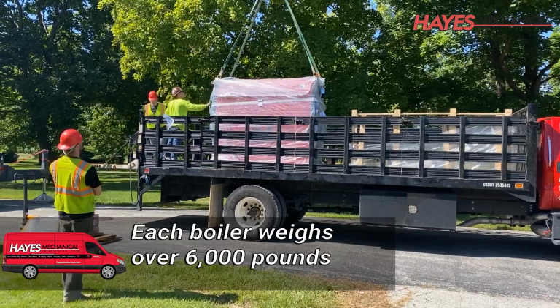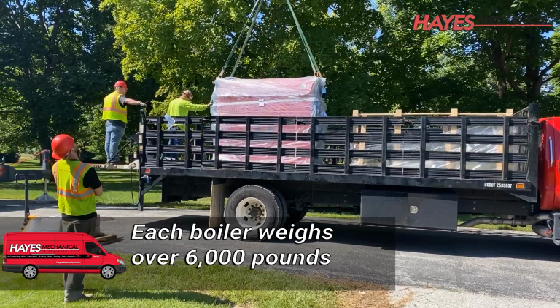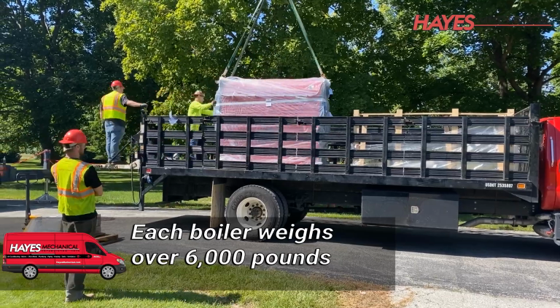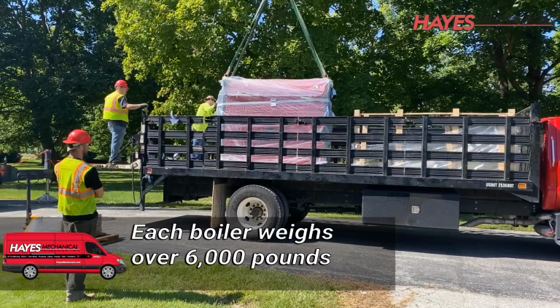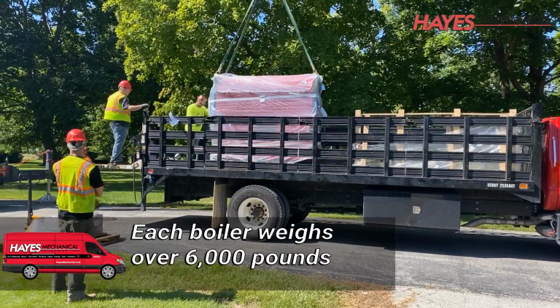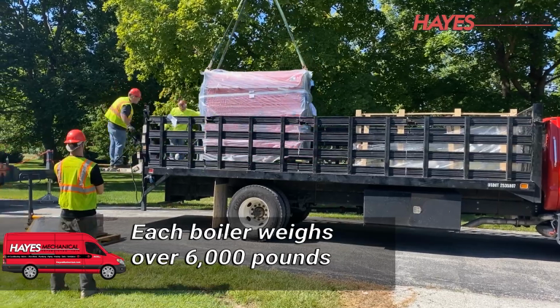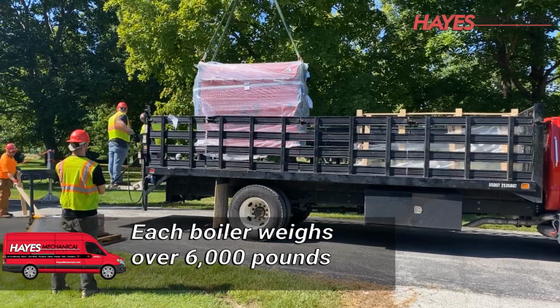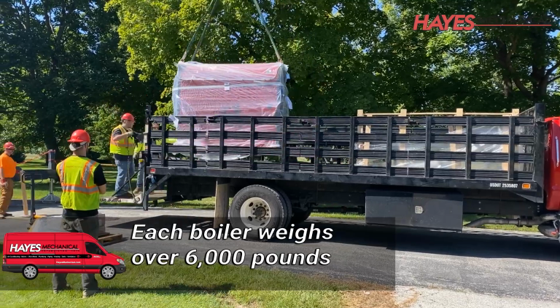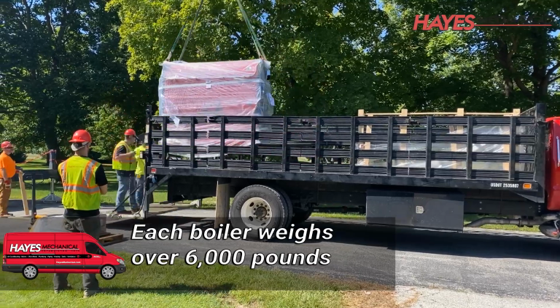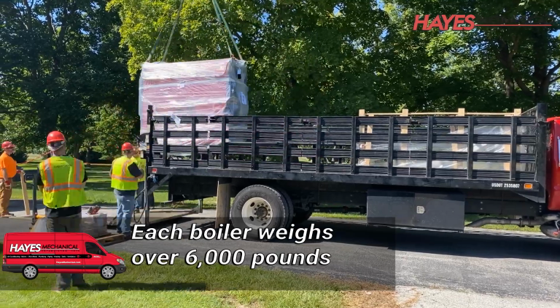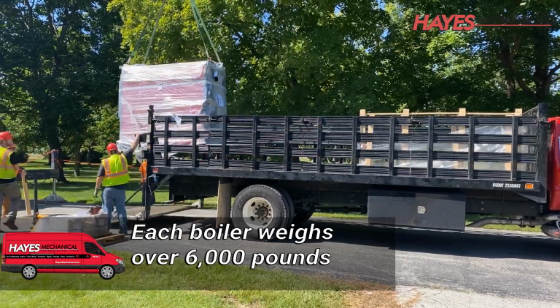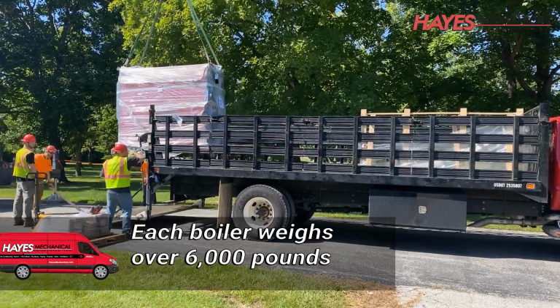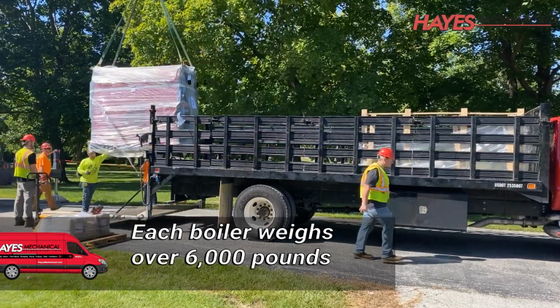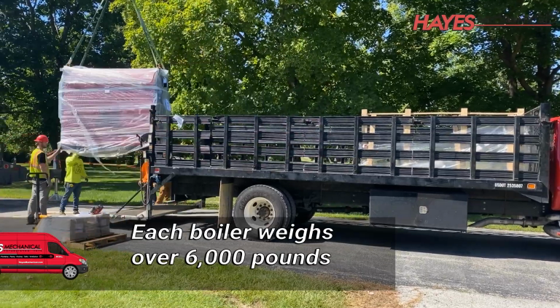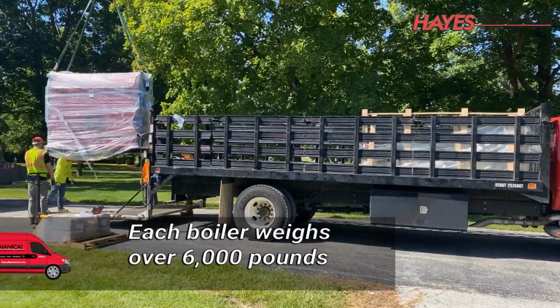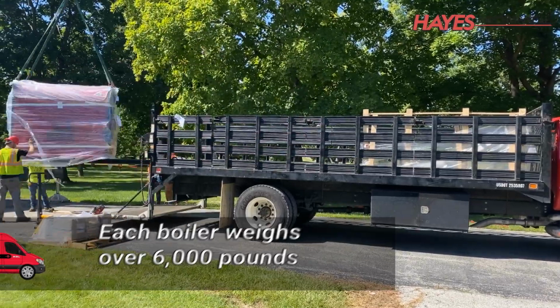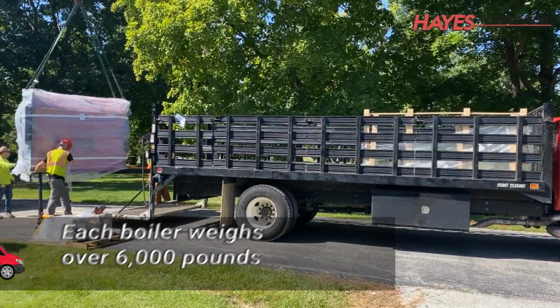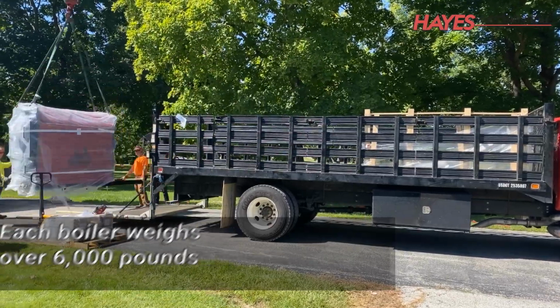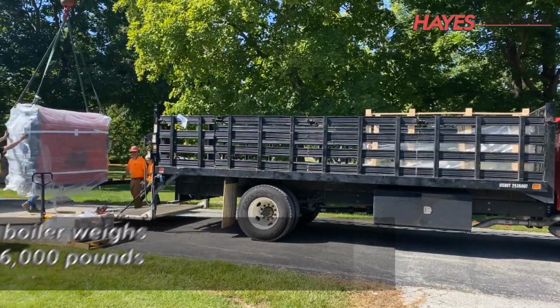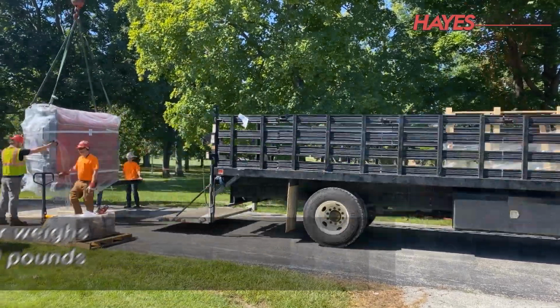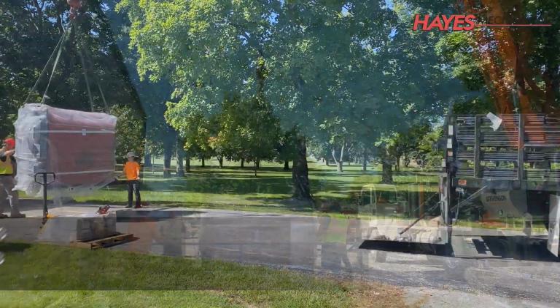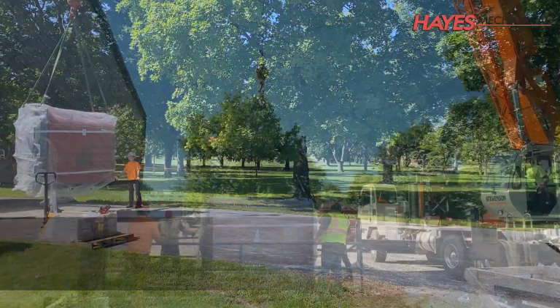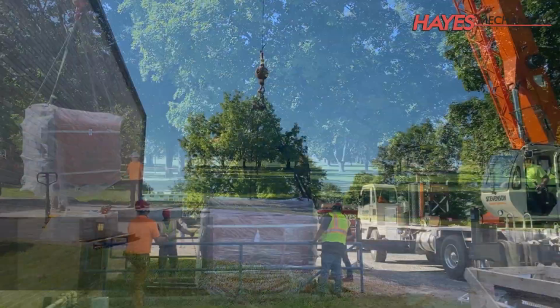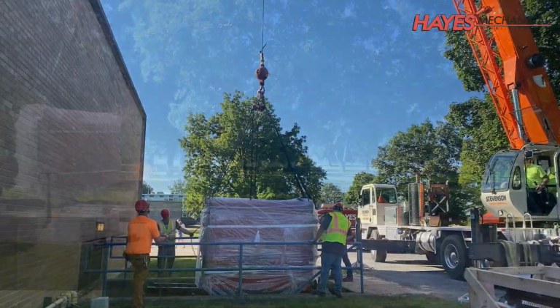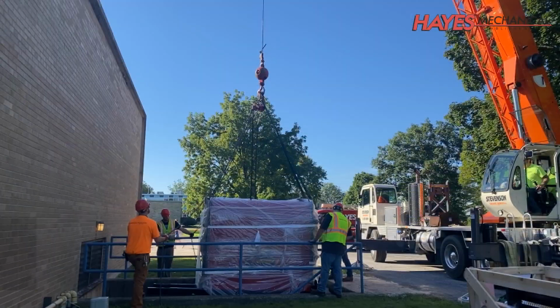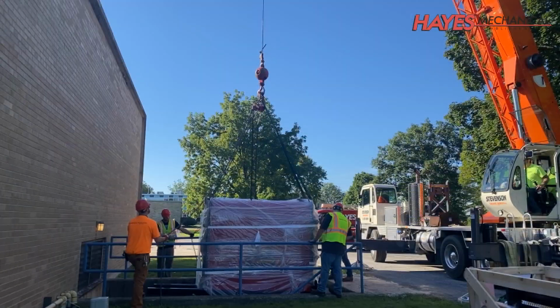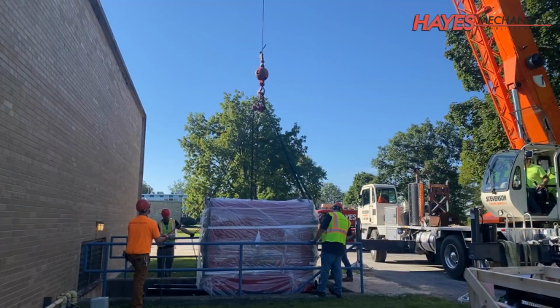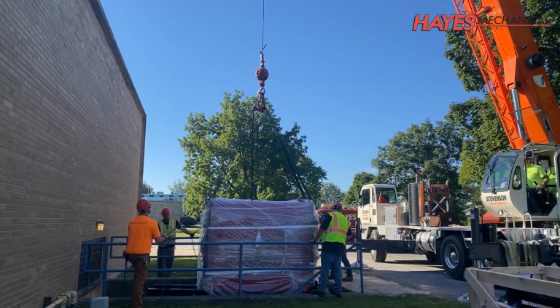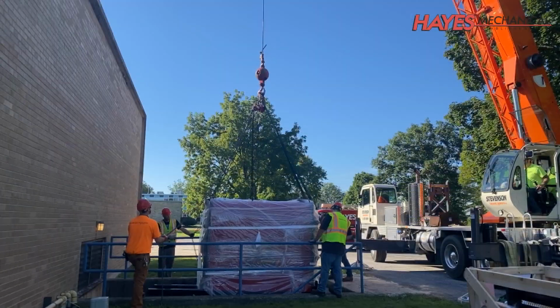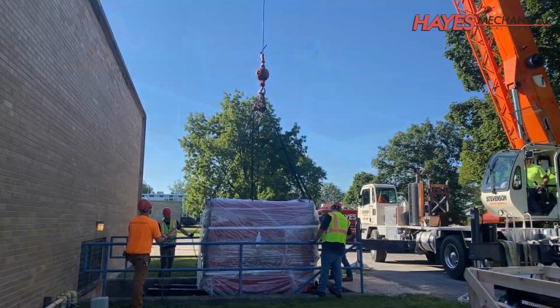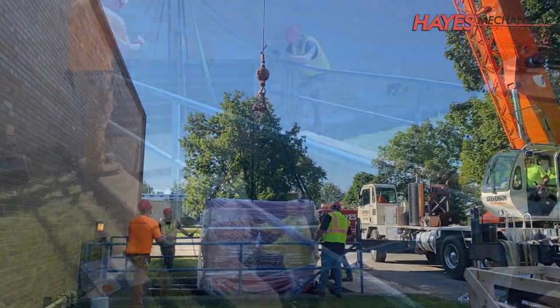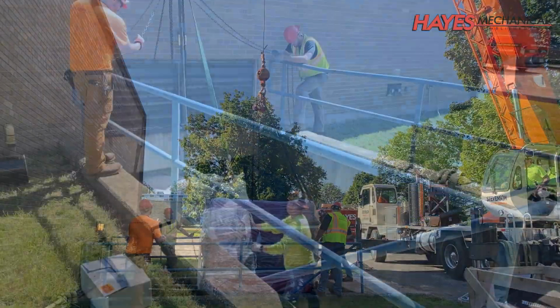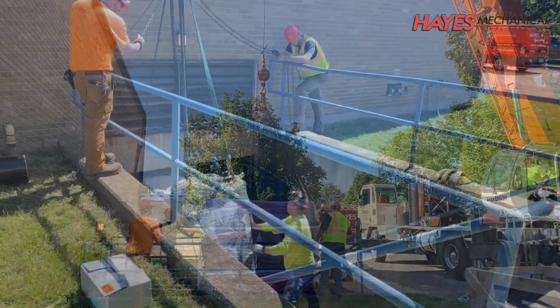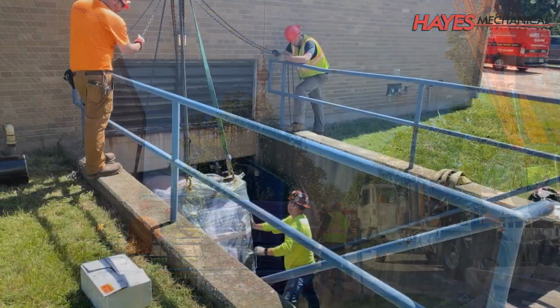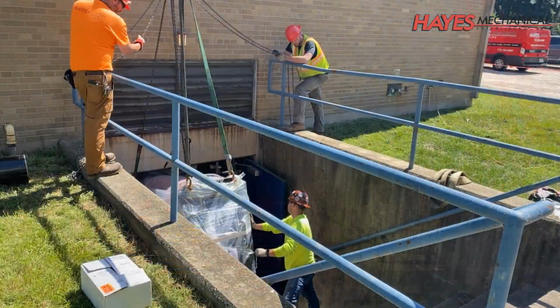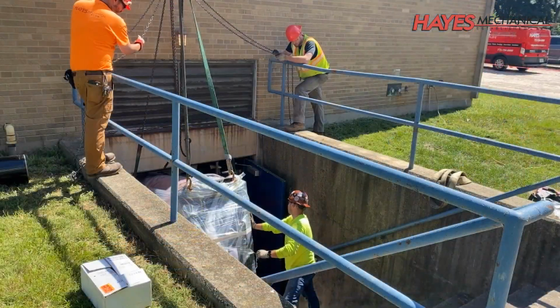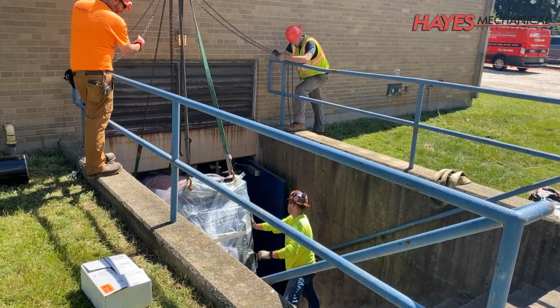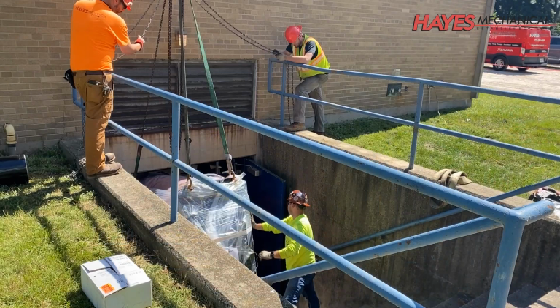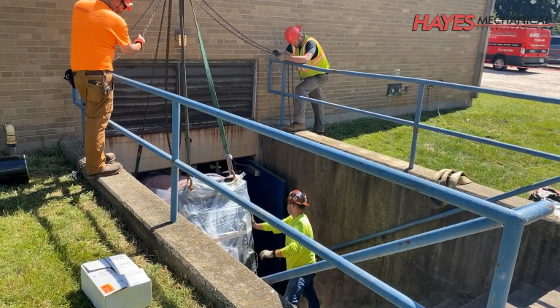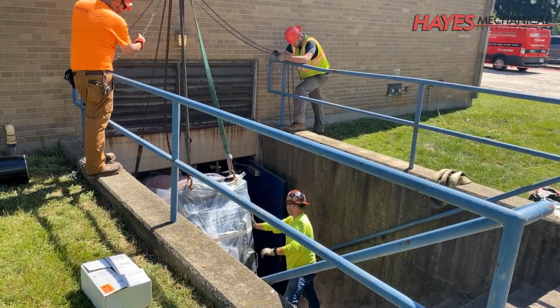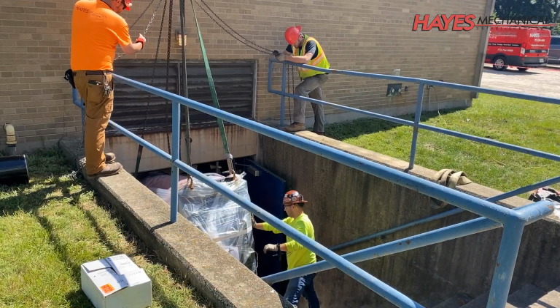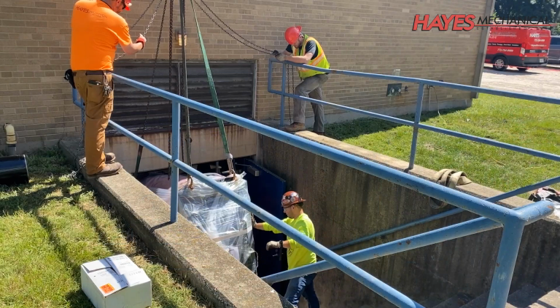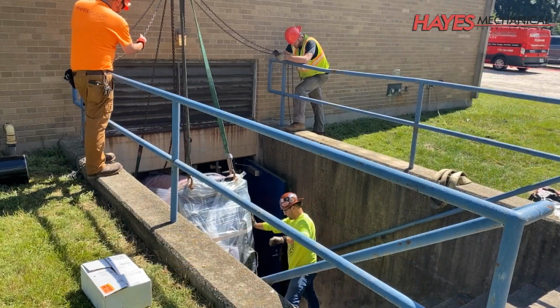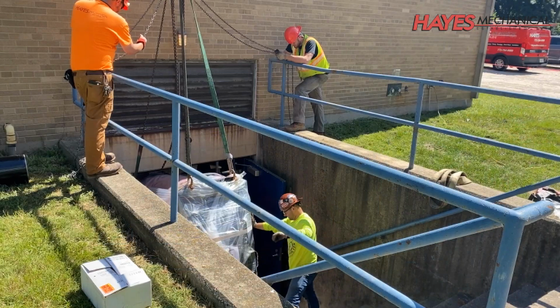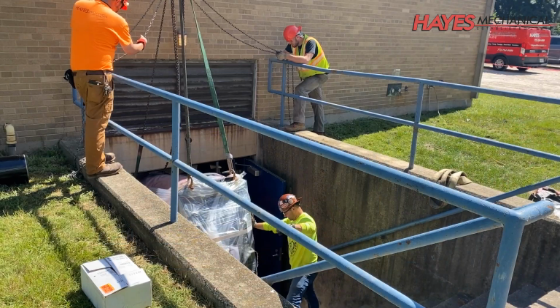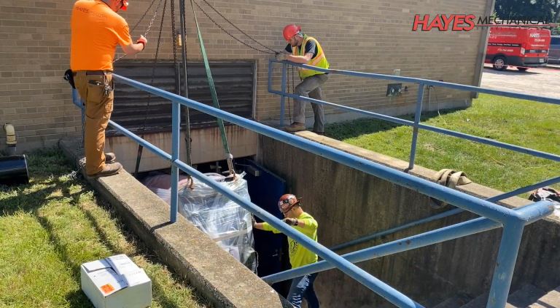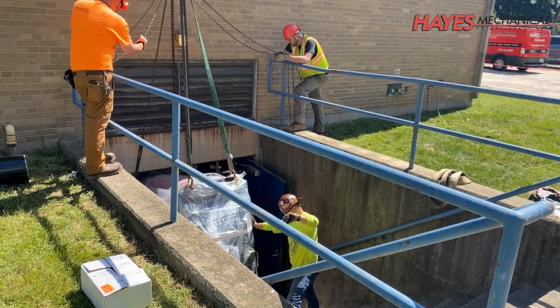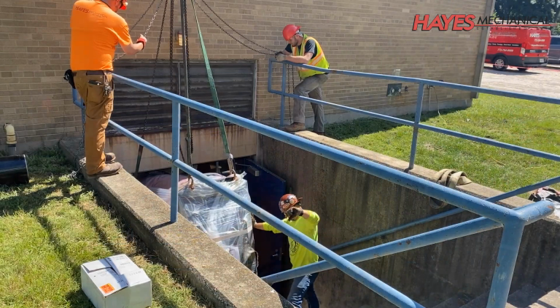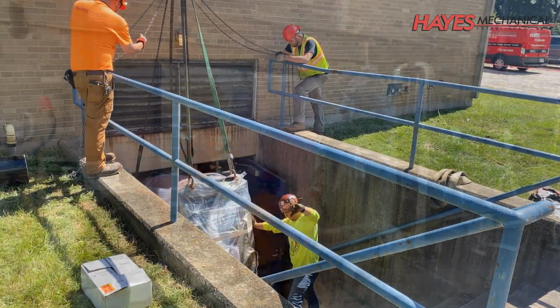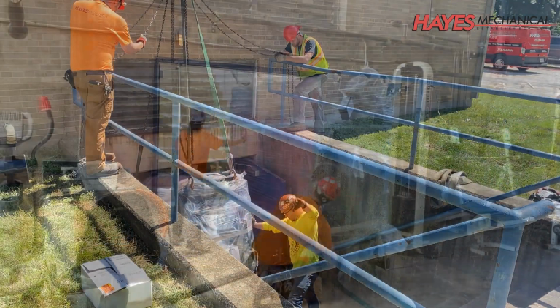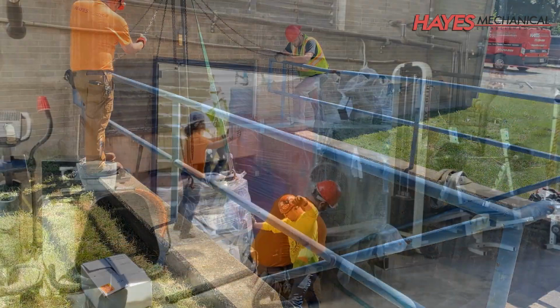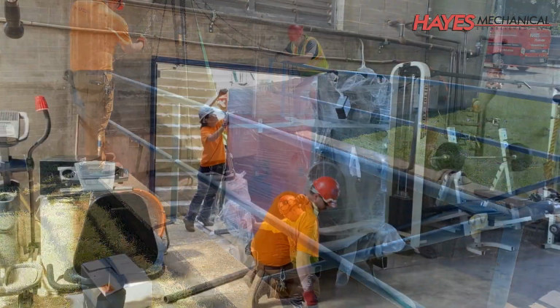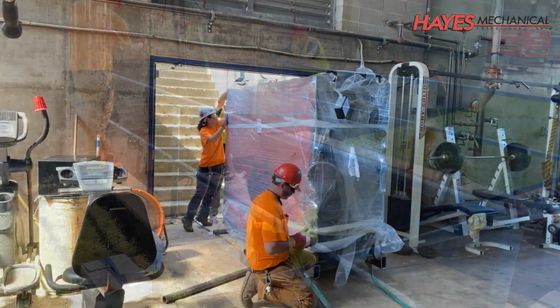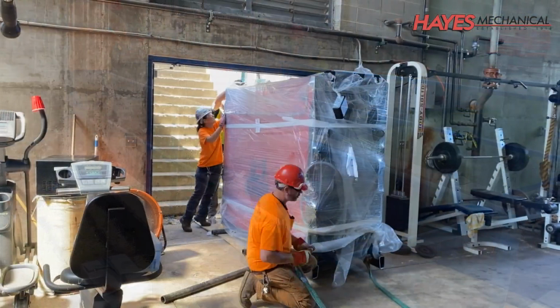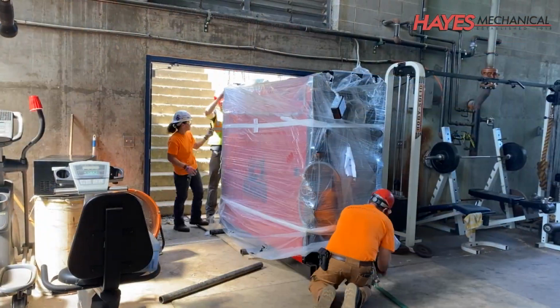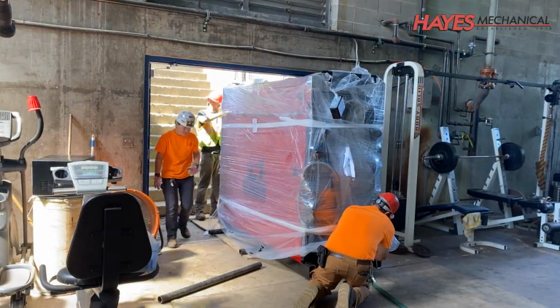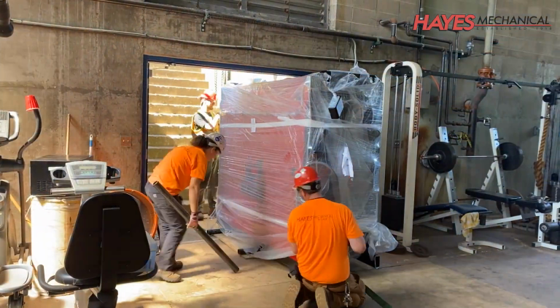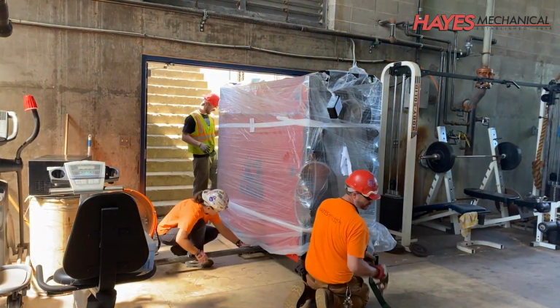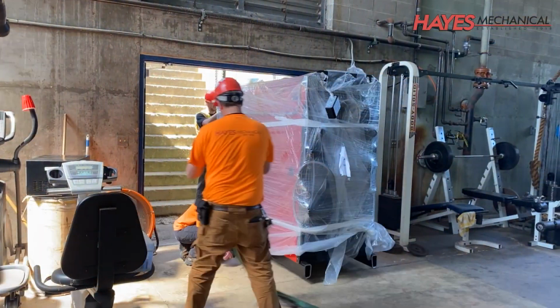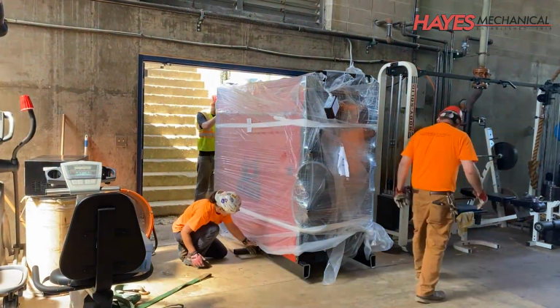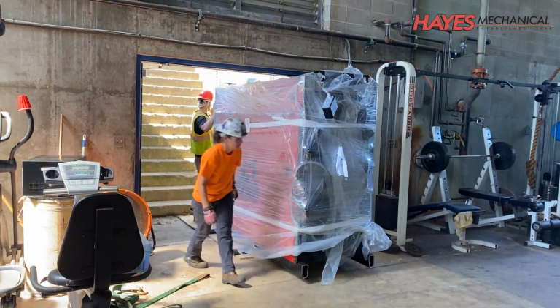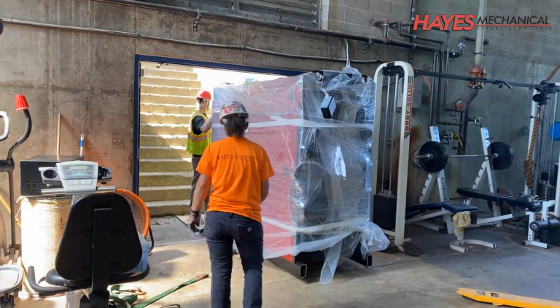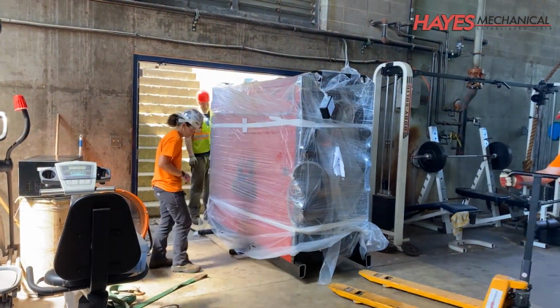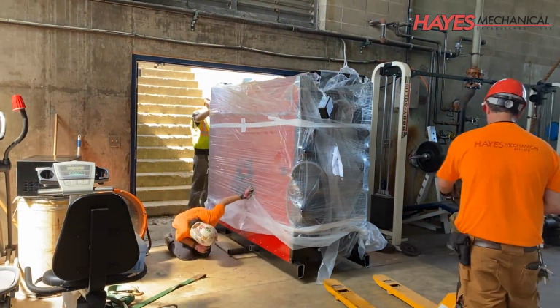We begin by loading in all the equipment, piping, tools, supplies, and lifts that were required to execute this project.